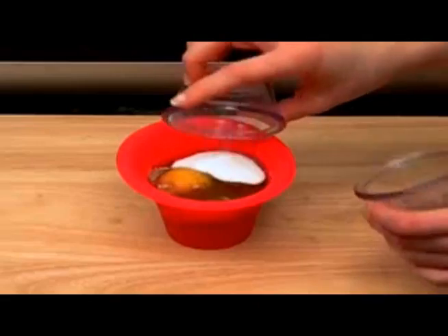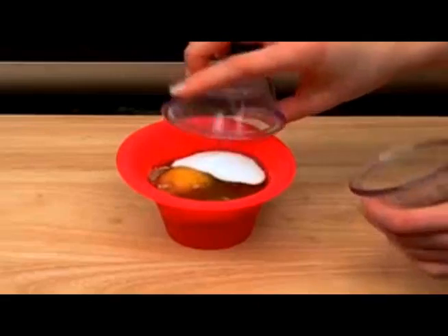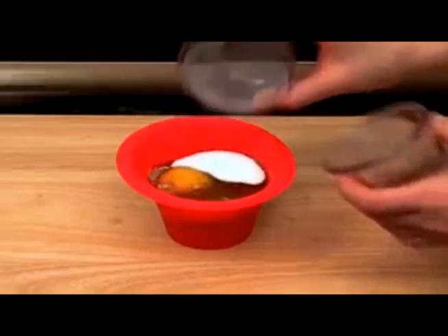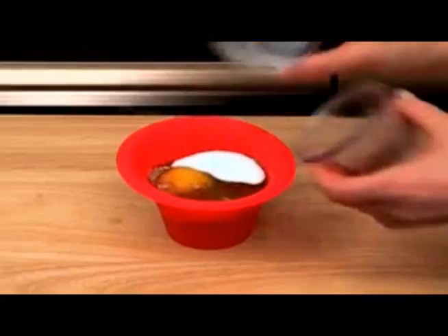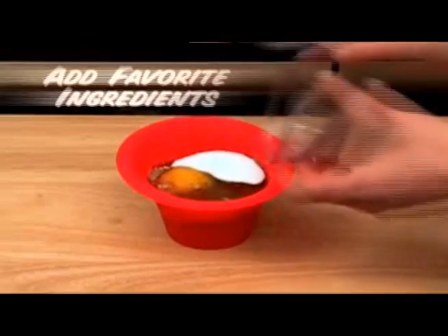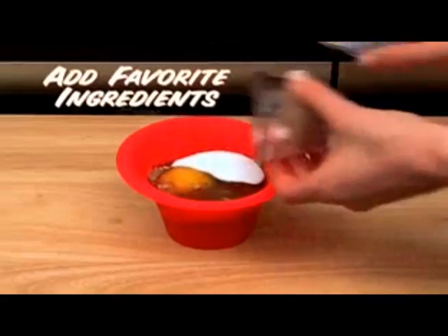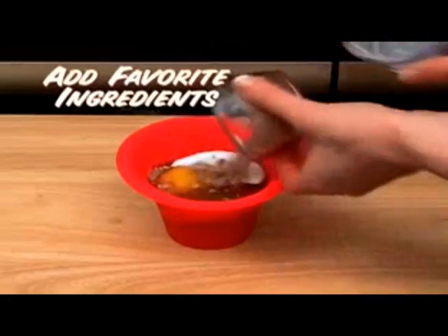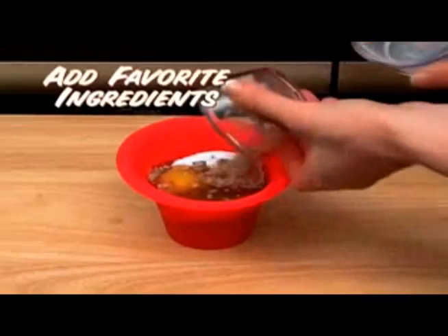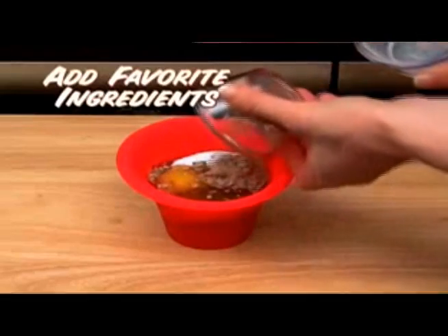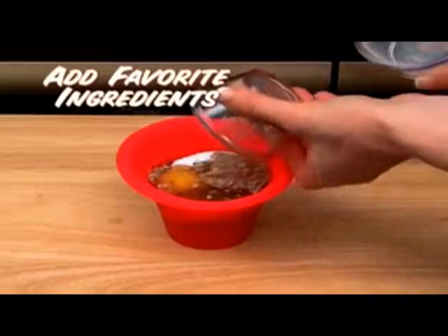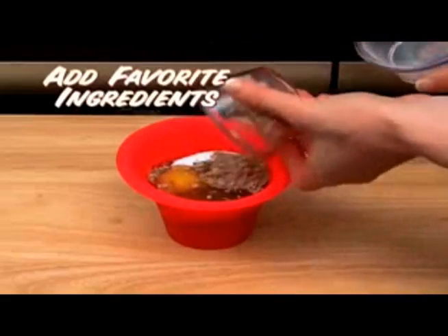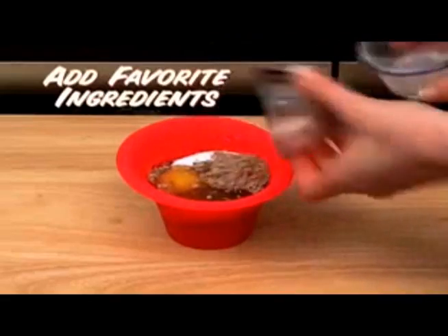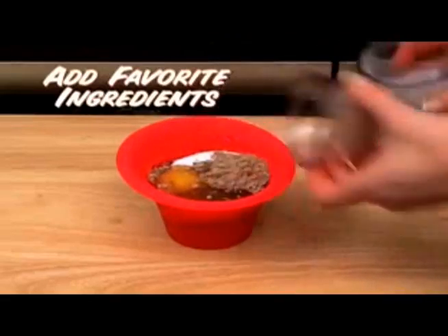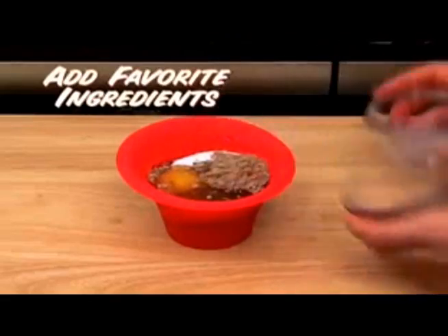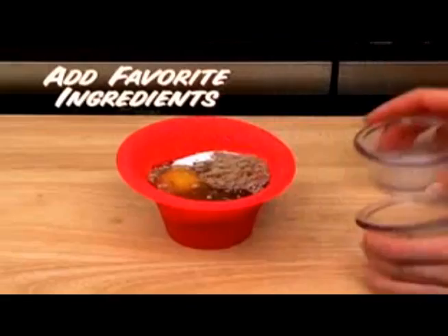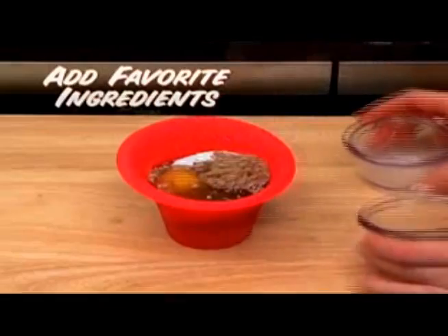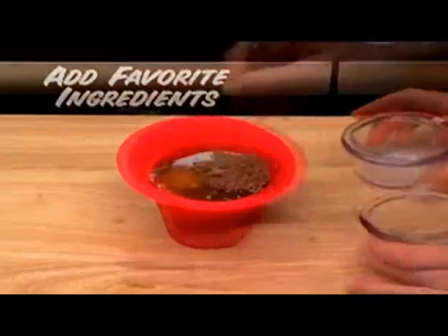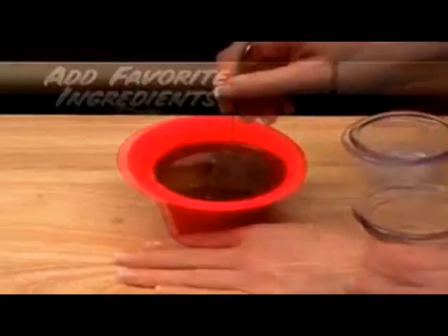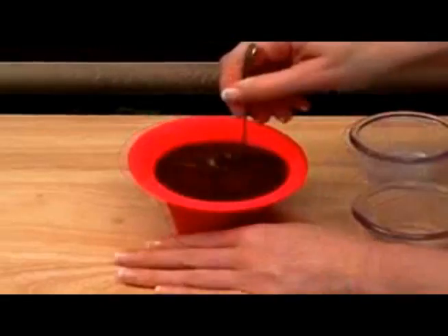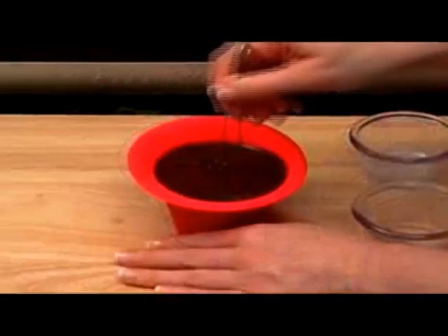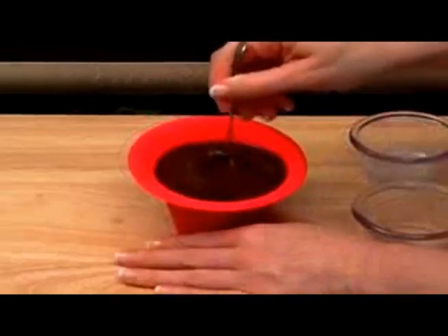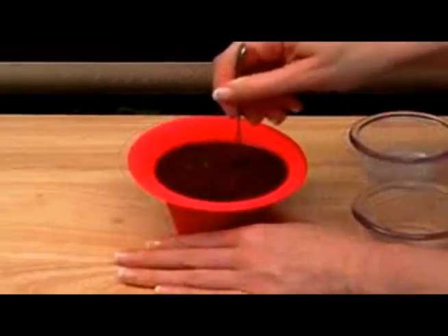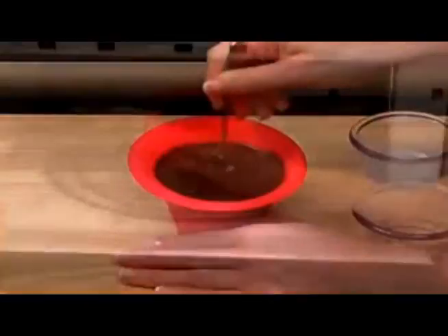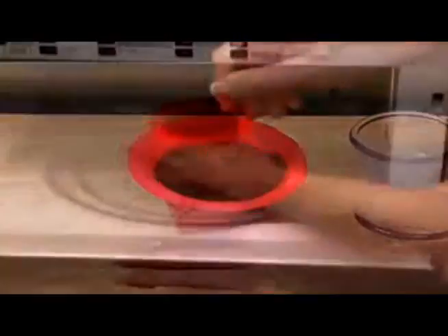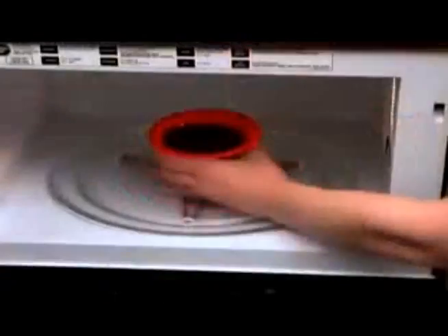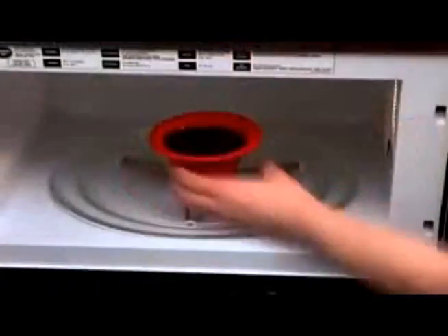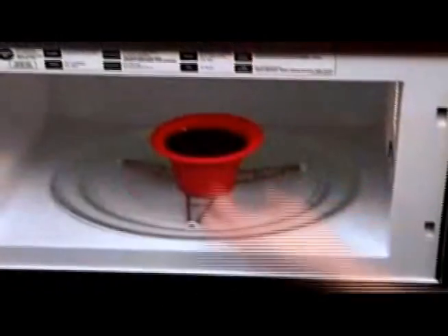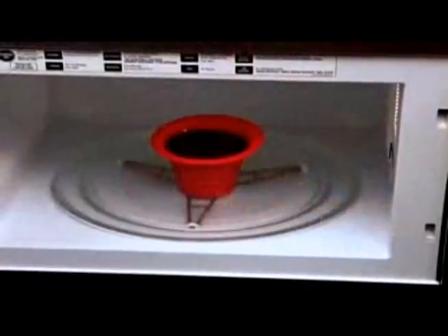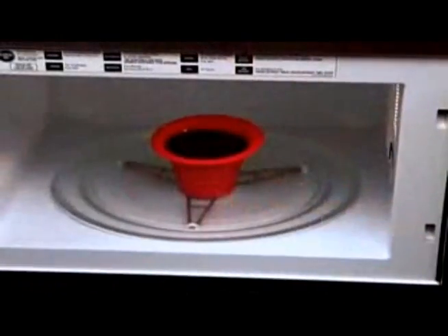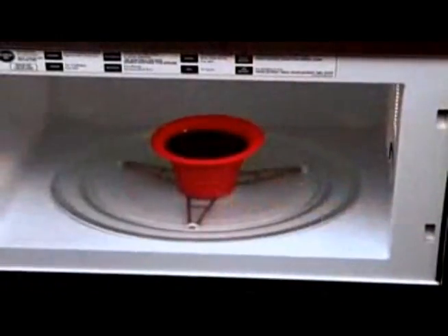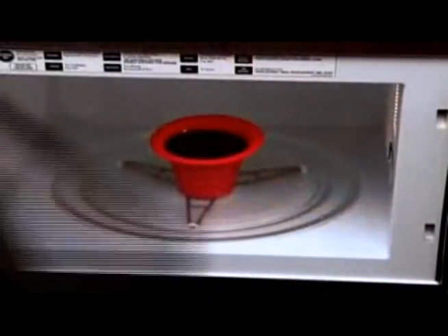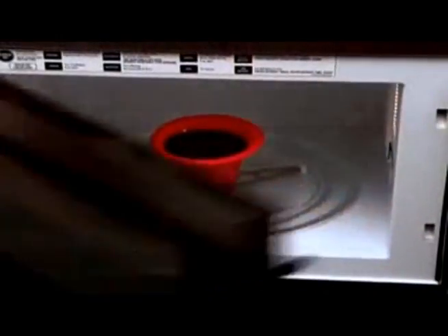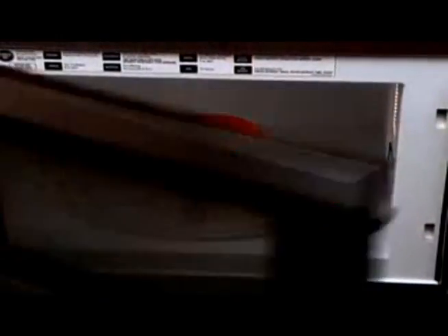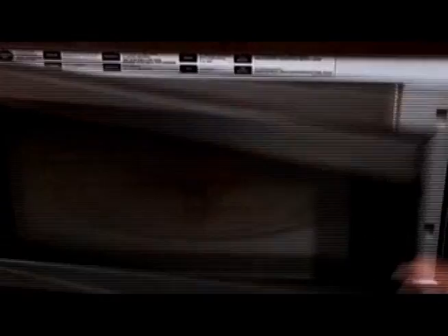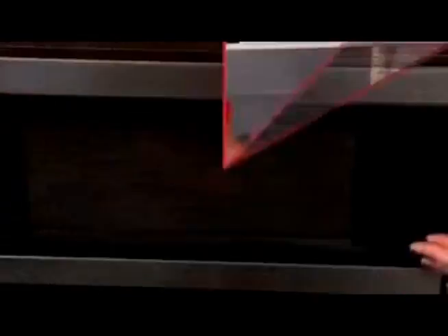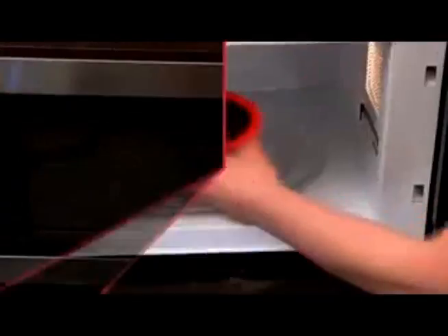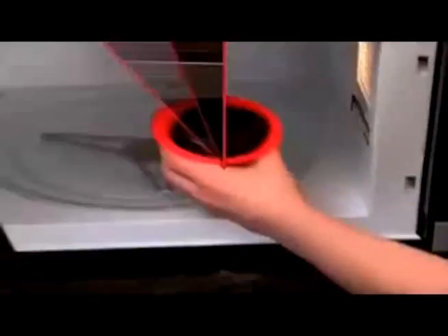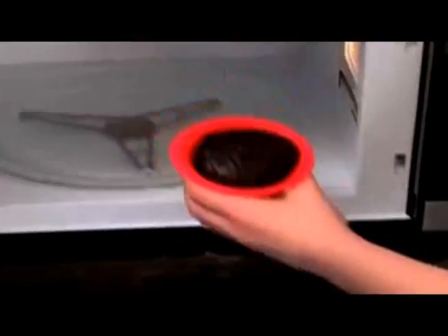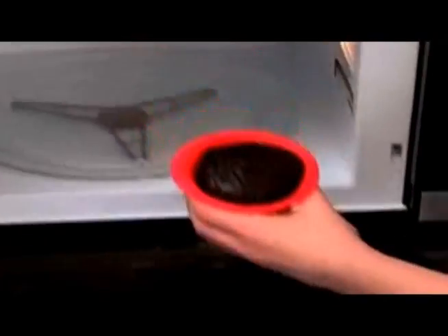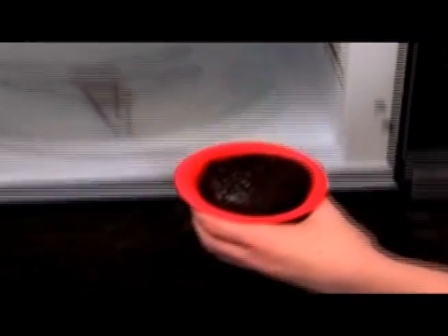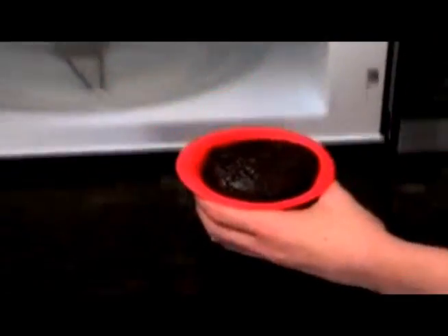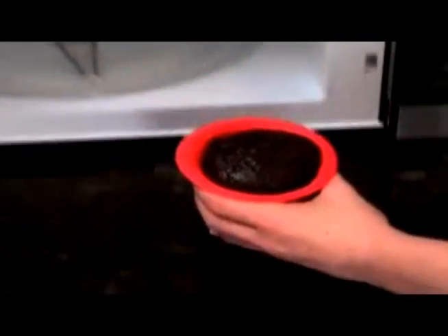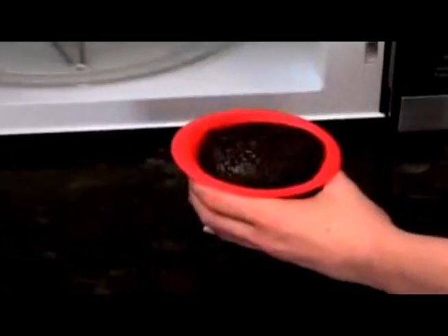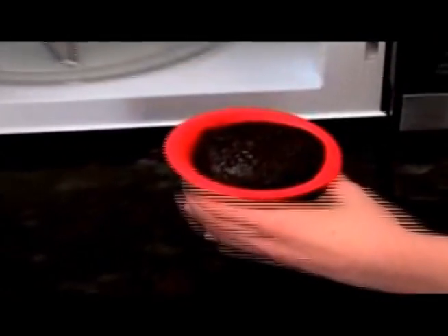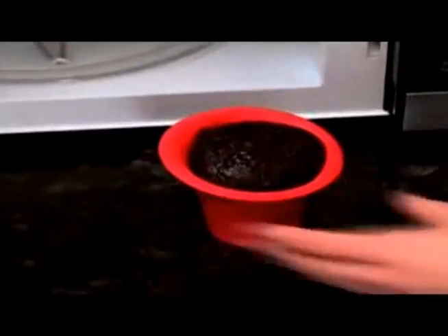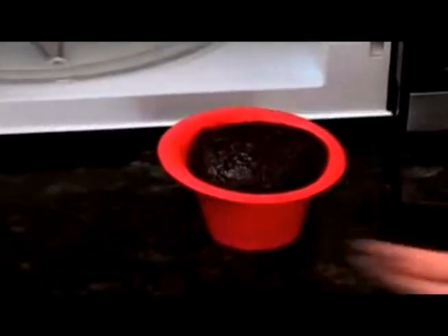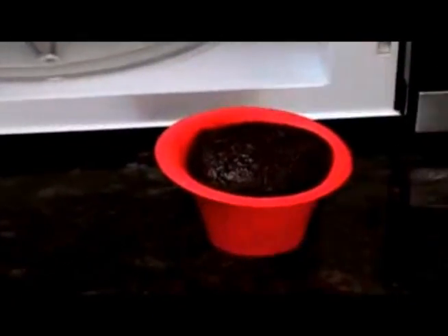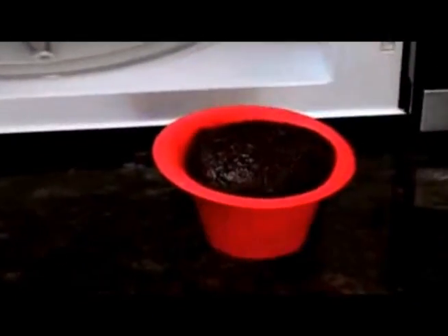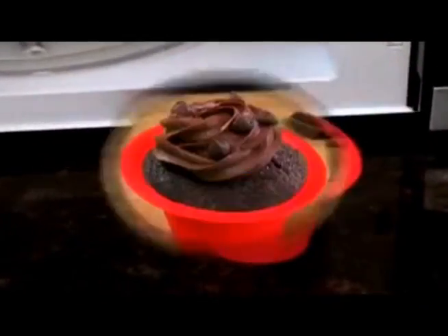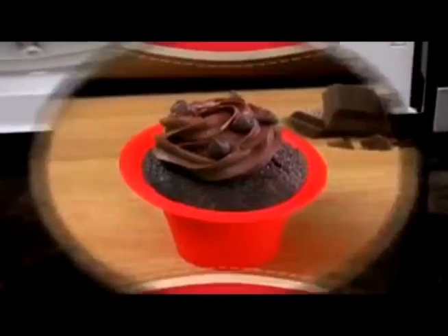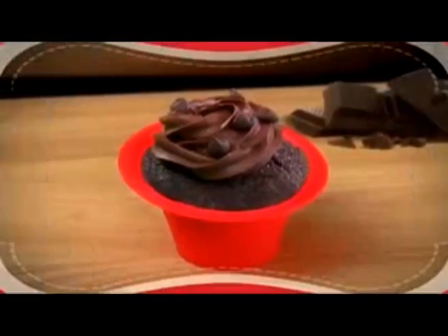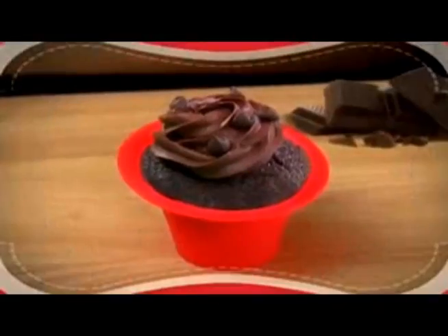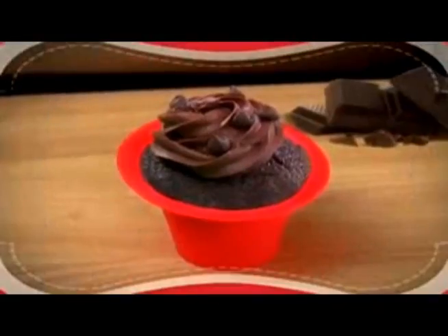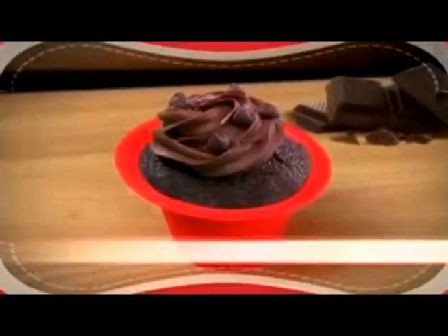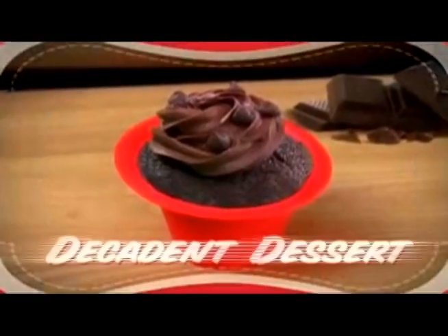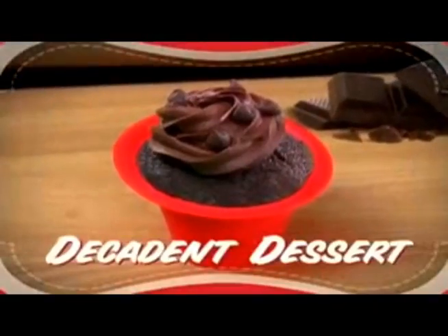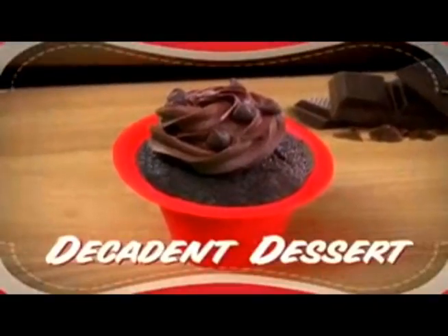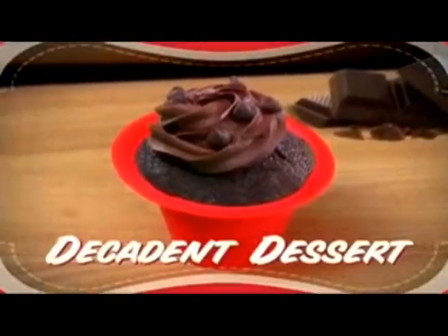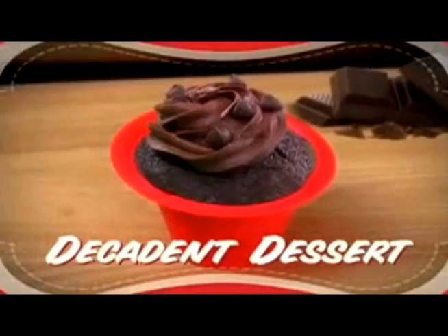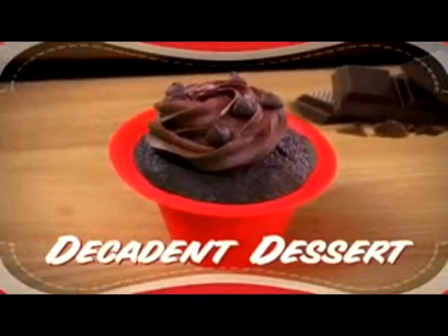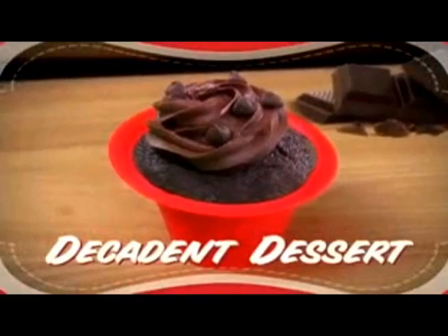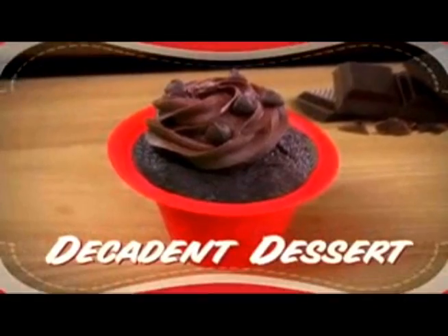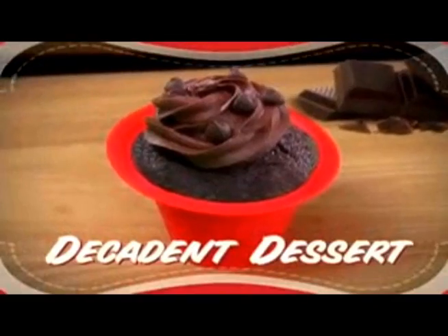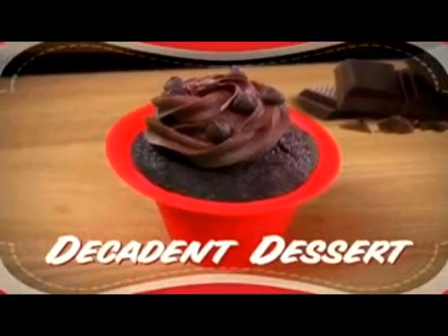Look, just add your favorite ingredients, mix, then microwave for 60 seconds, and top with your favorite topping for a decadent dessert.